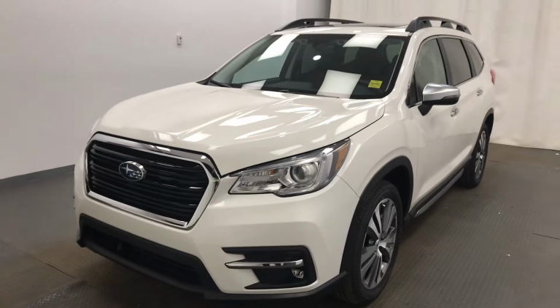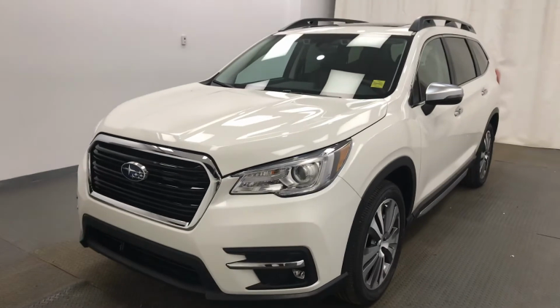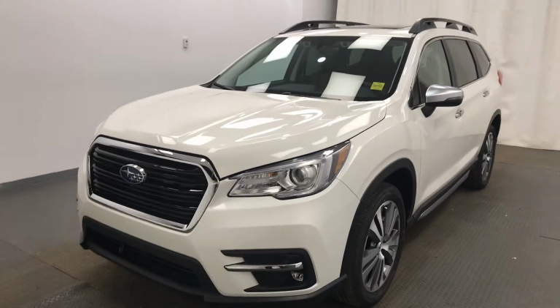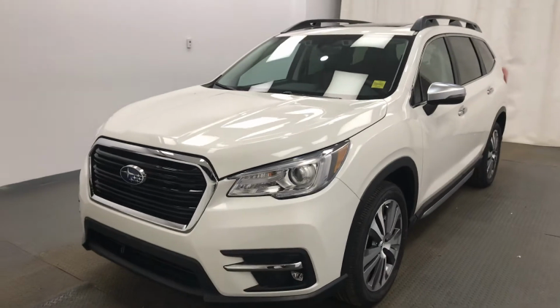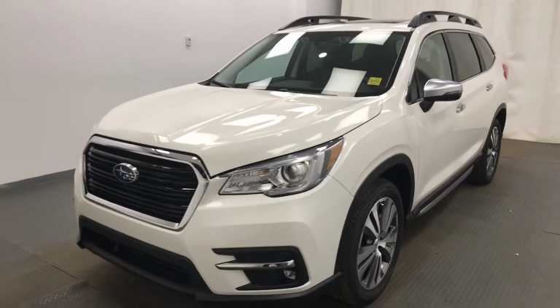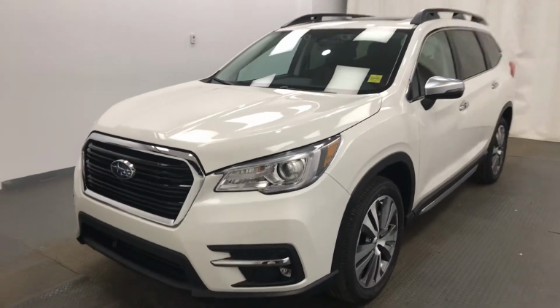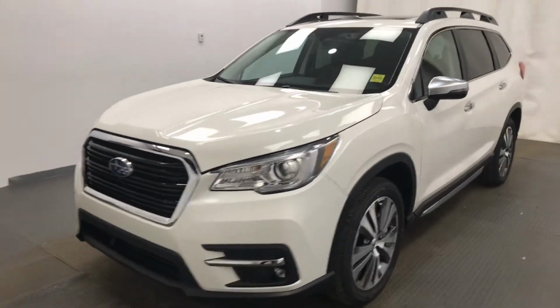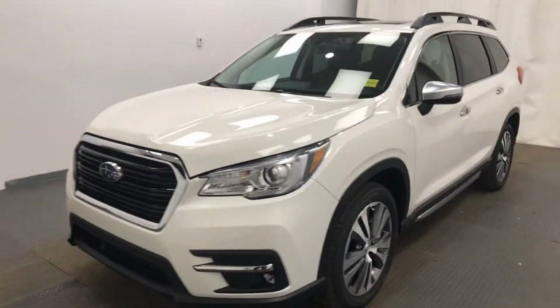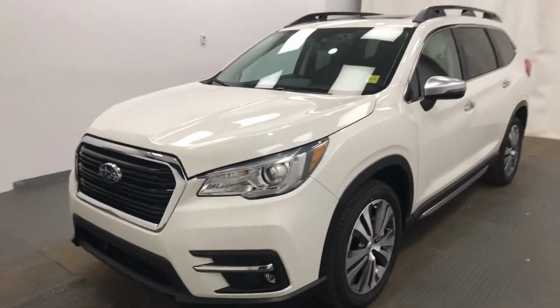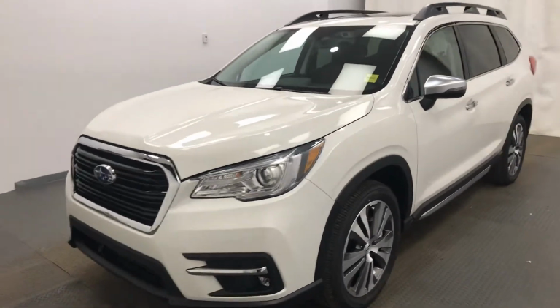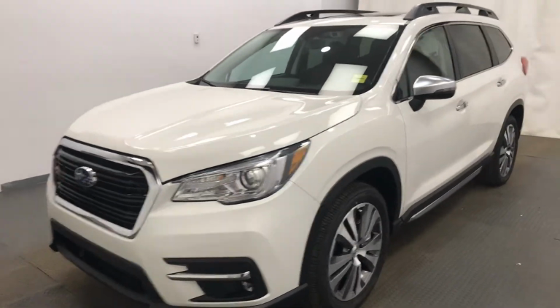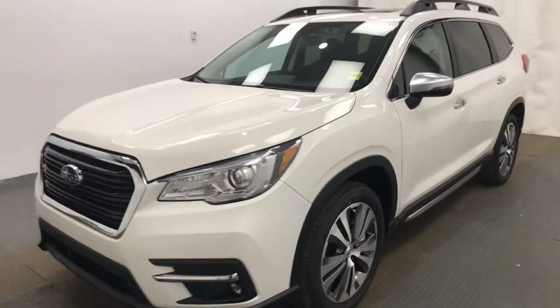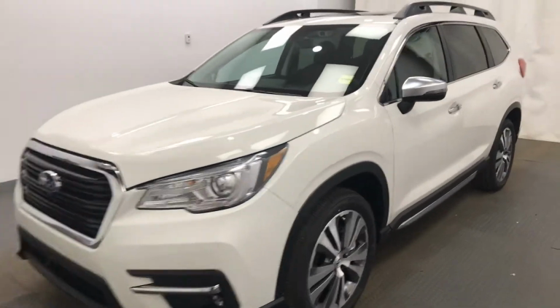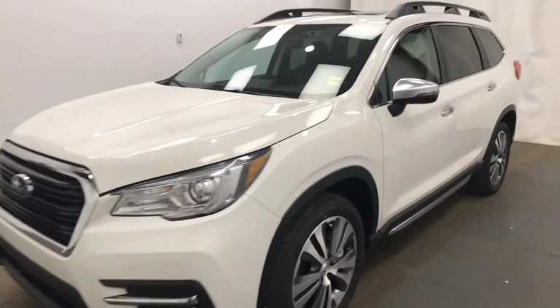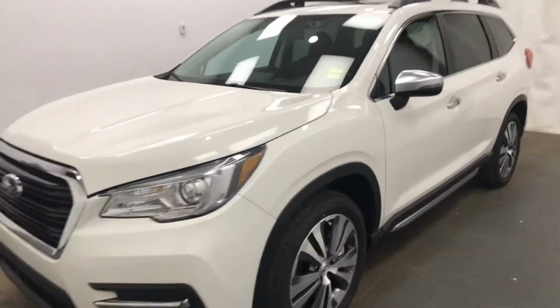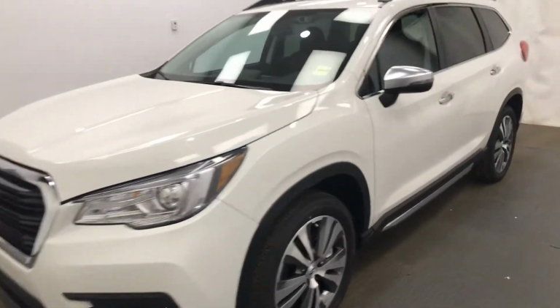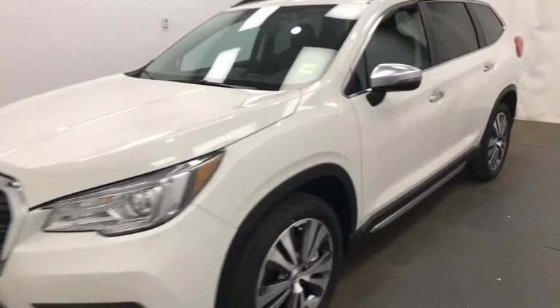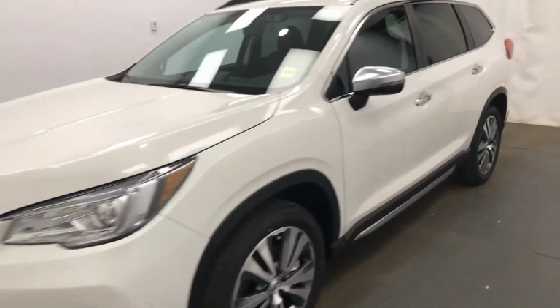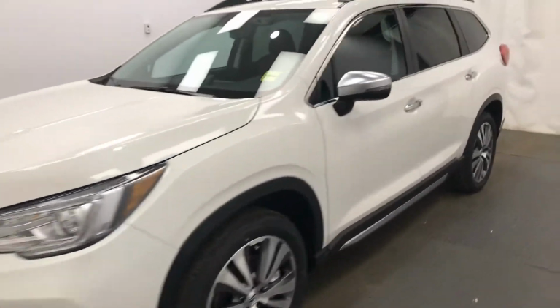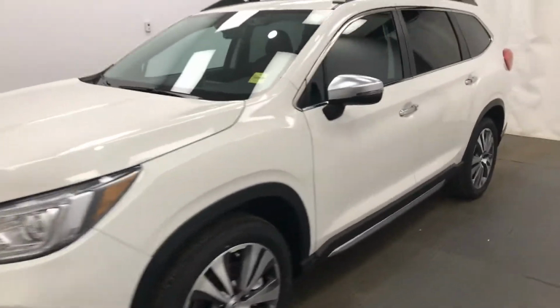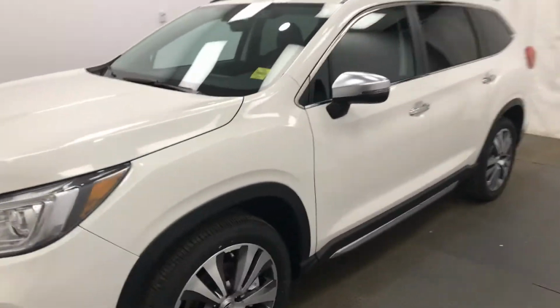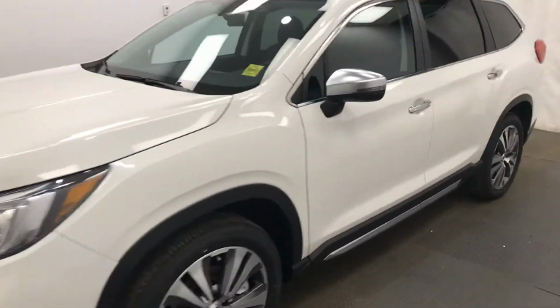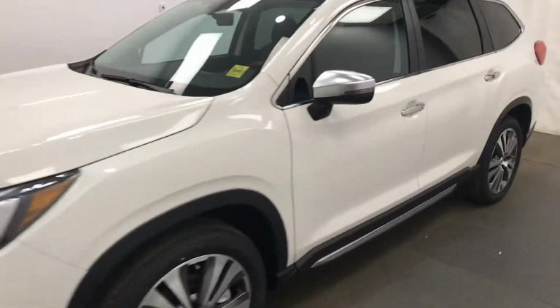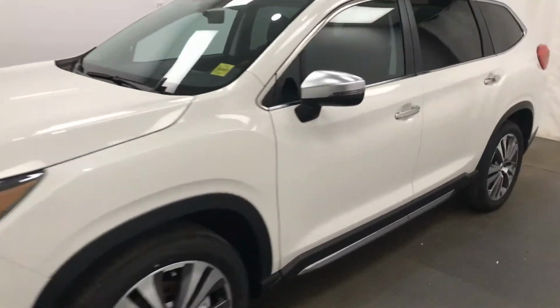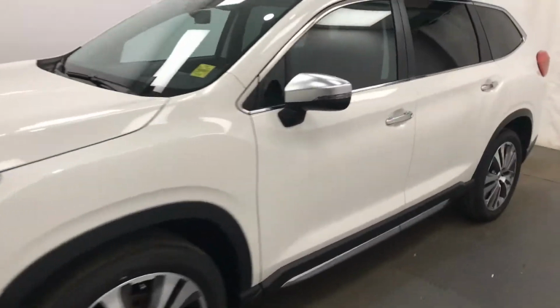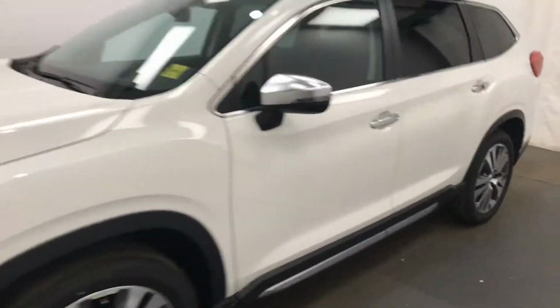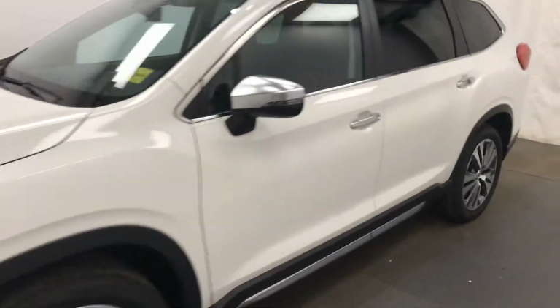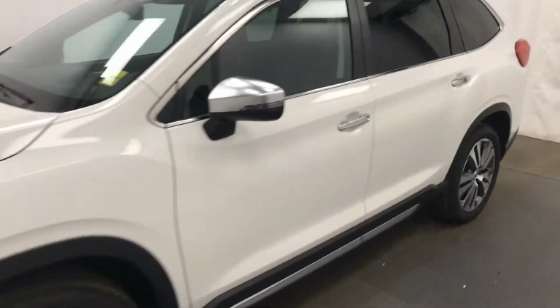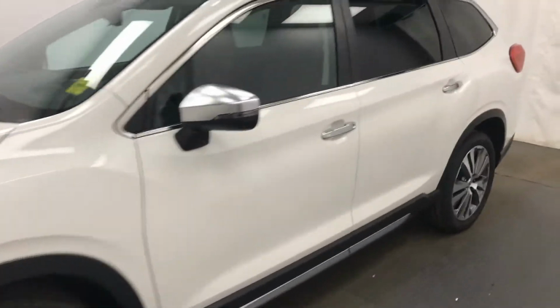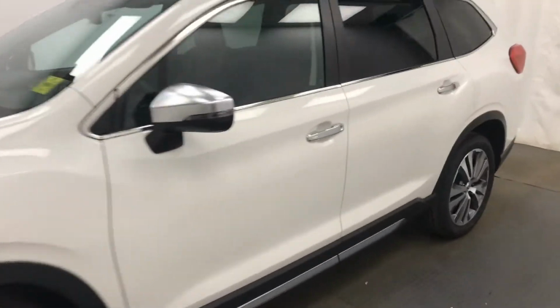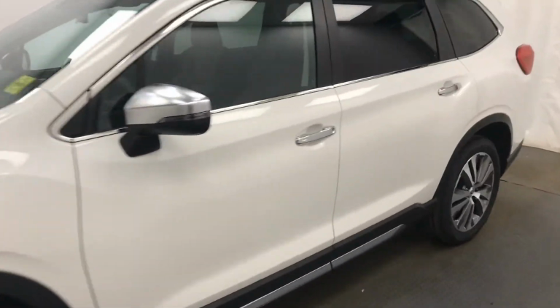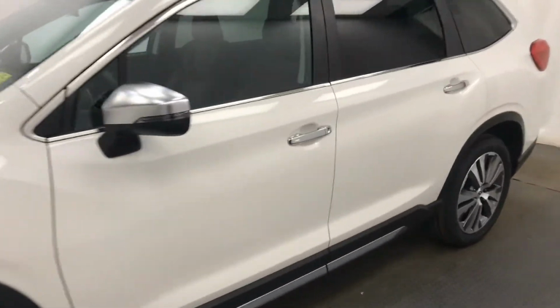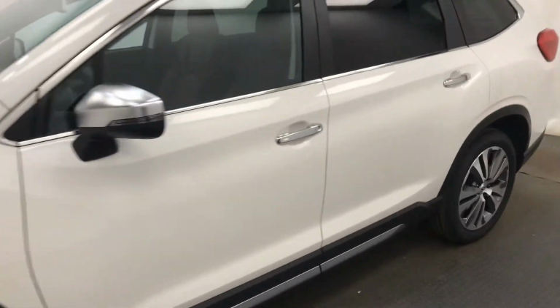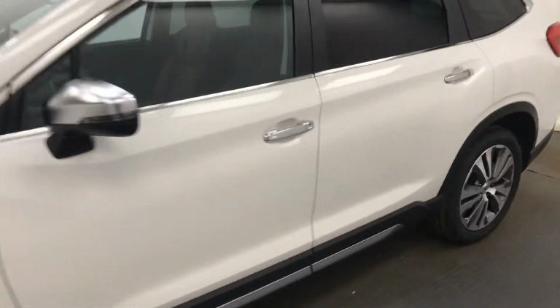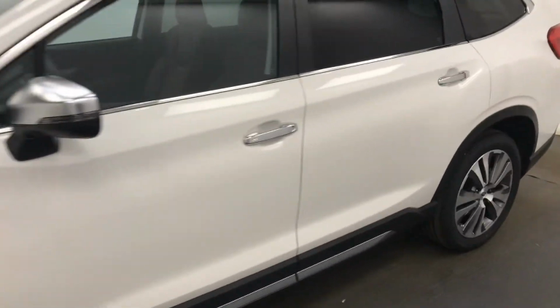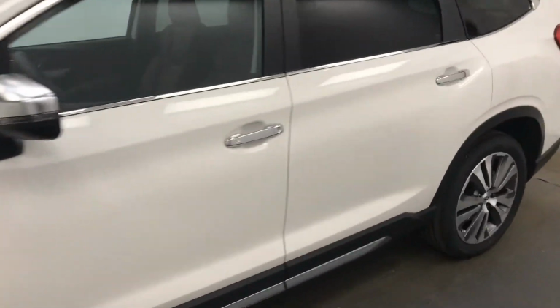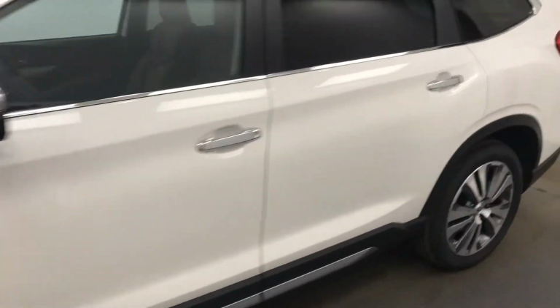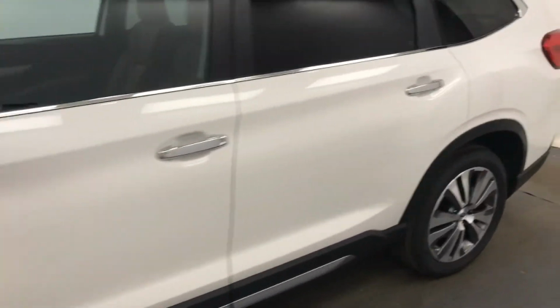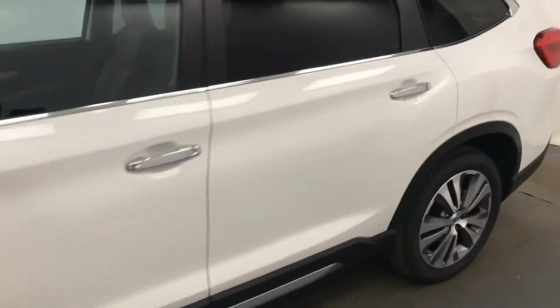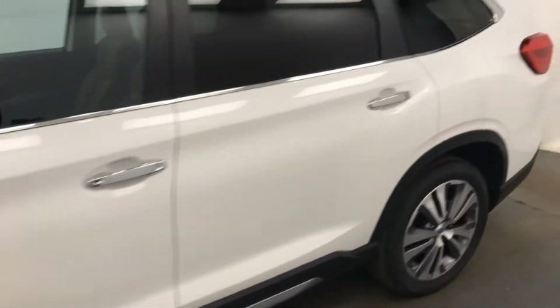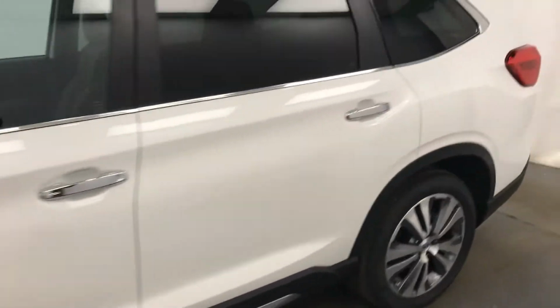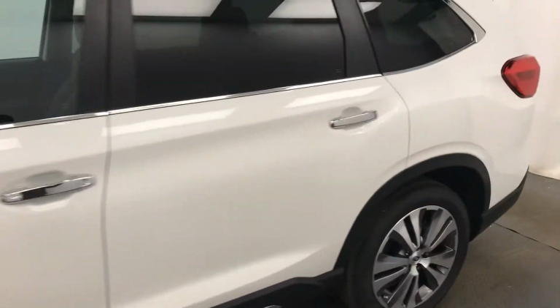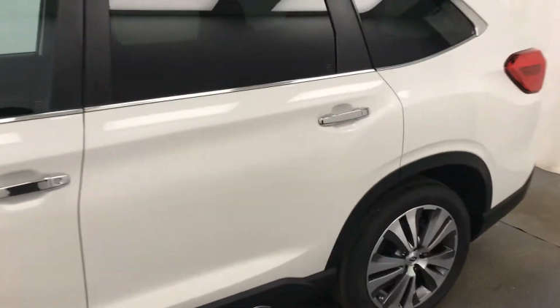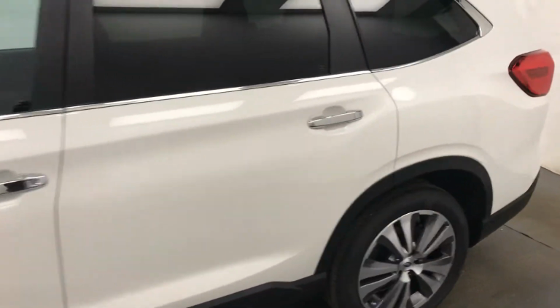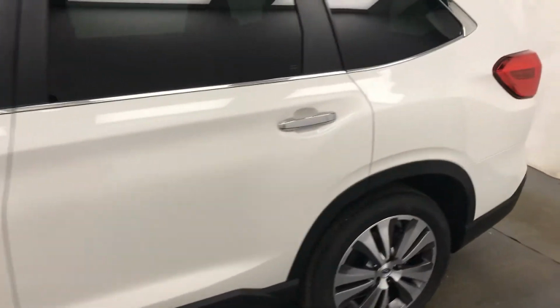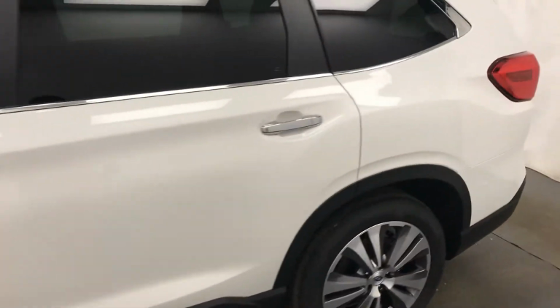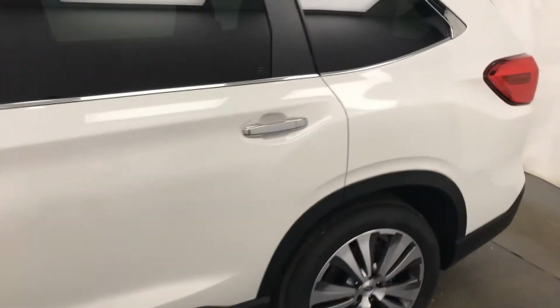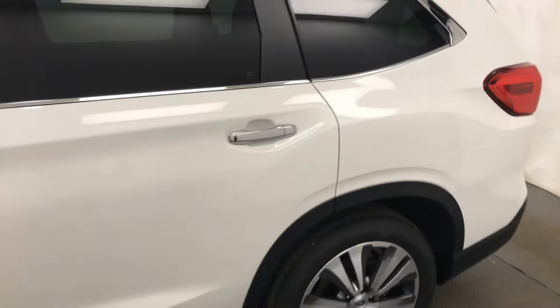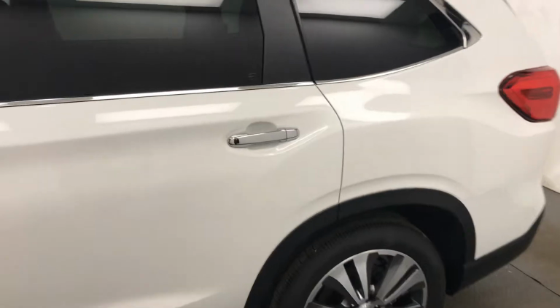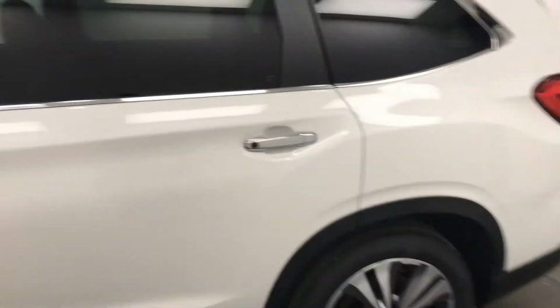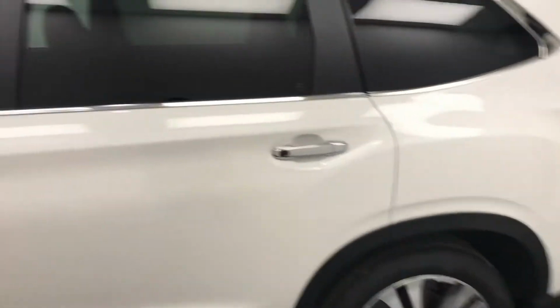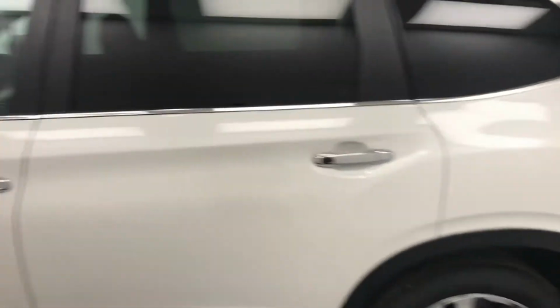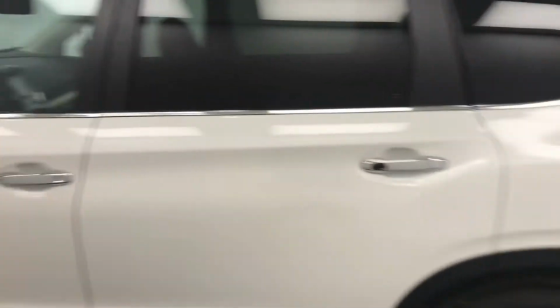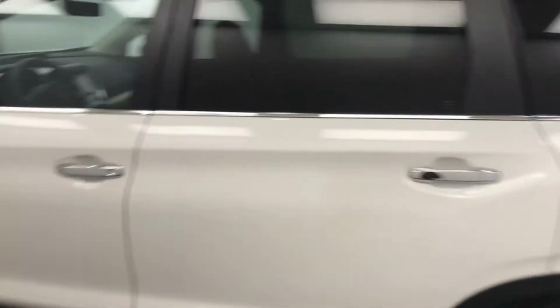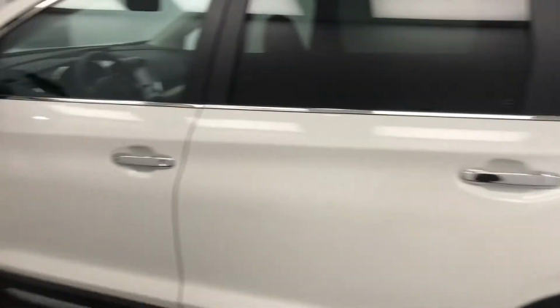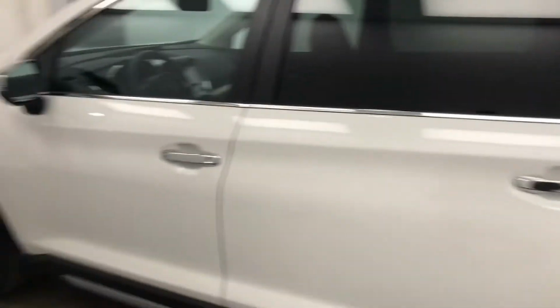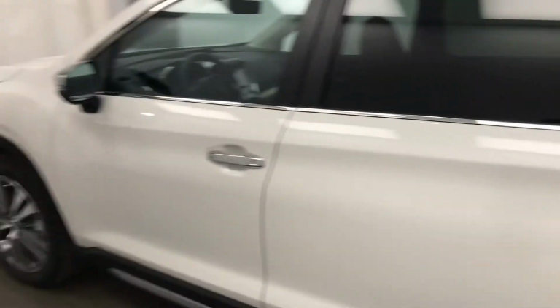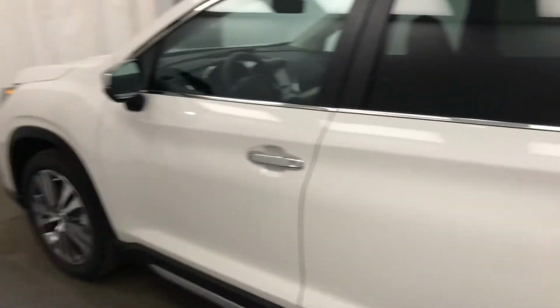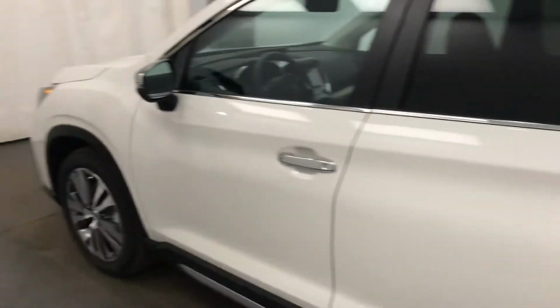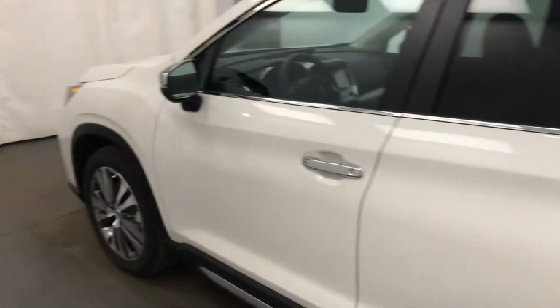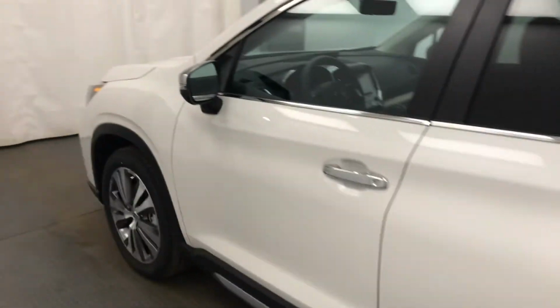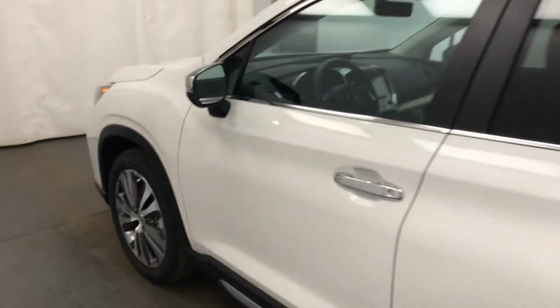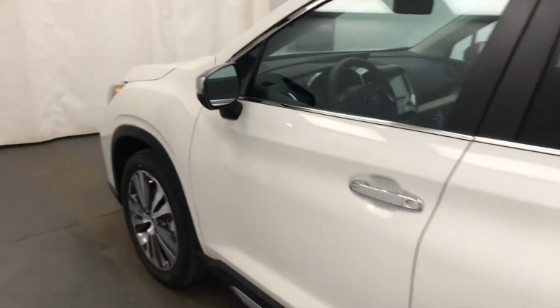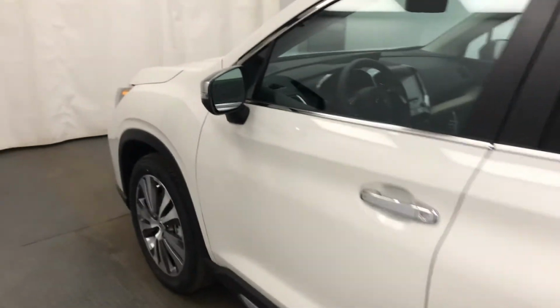We're reviewing stock number 222868 on a 2021 Subaru Ascent and our exterior color is crystal white.